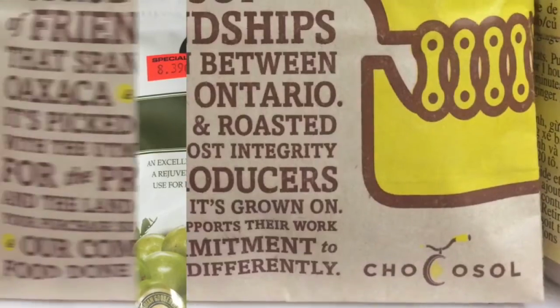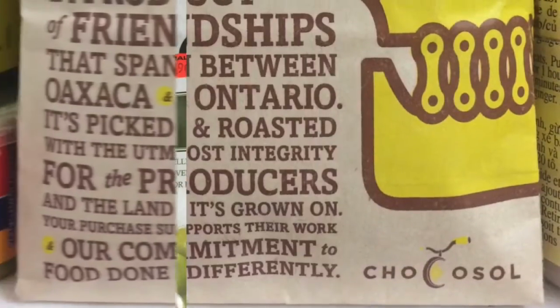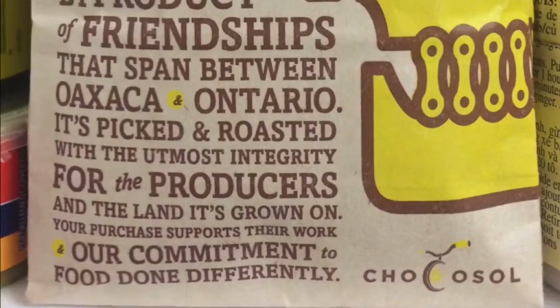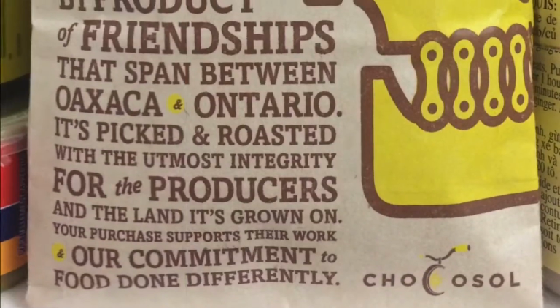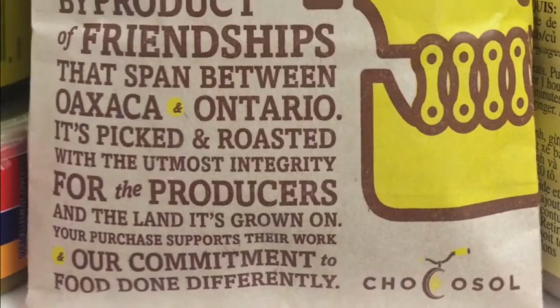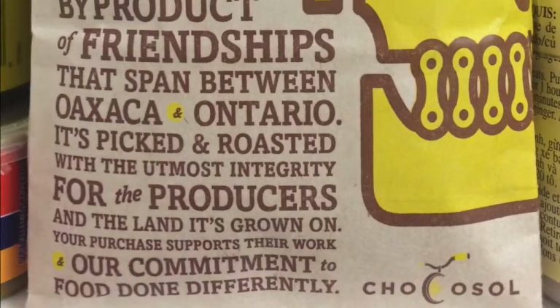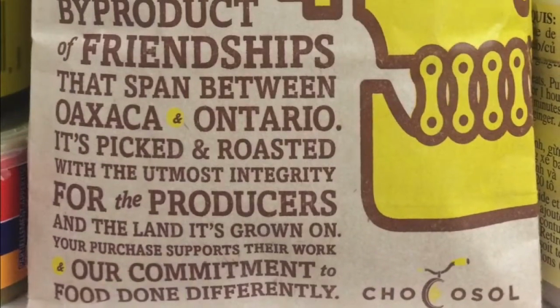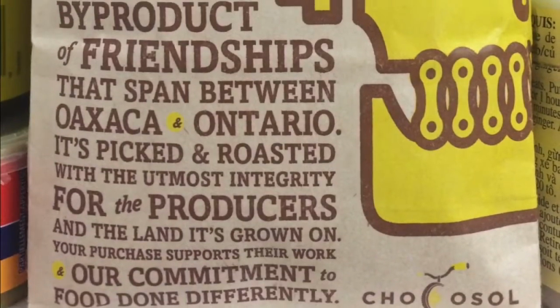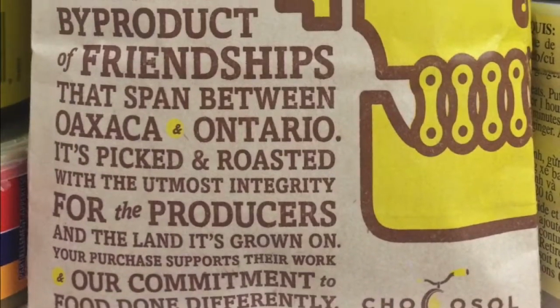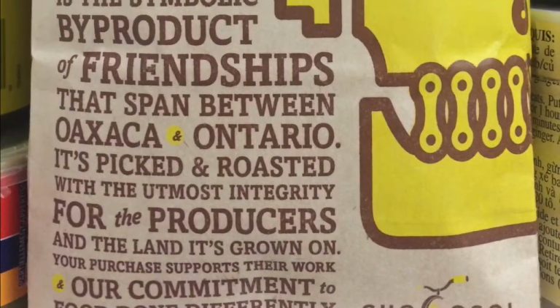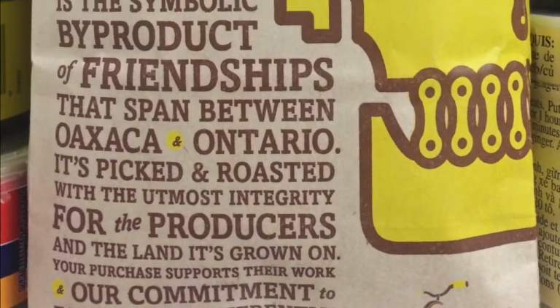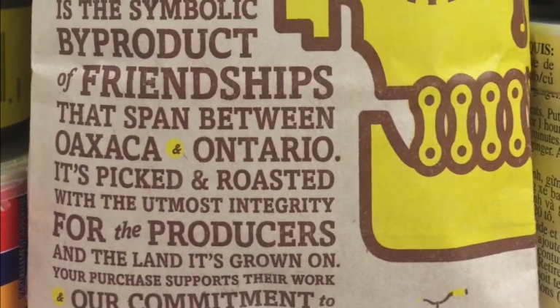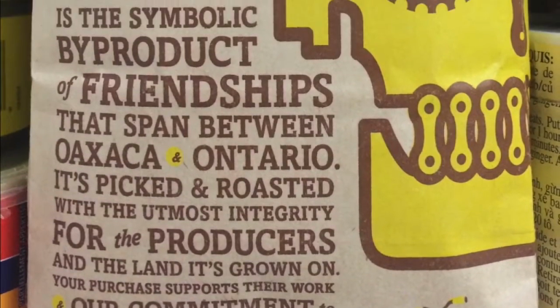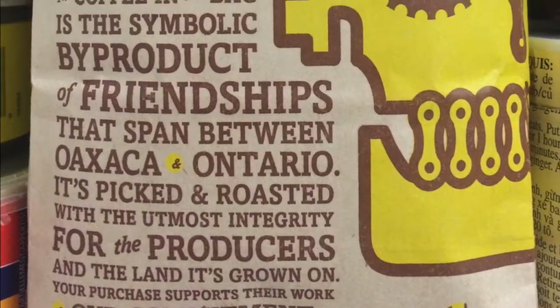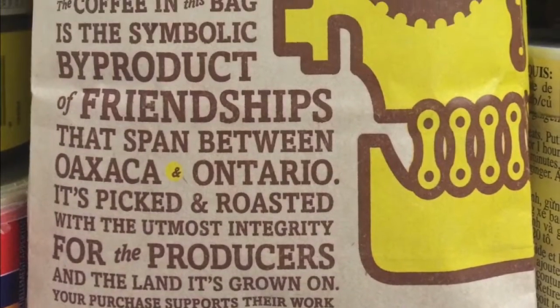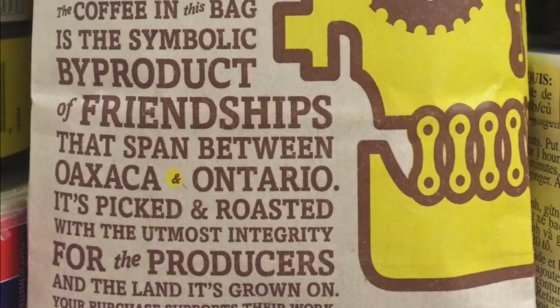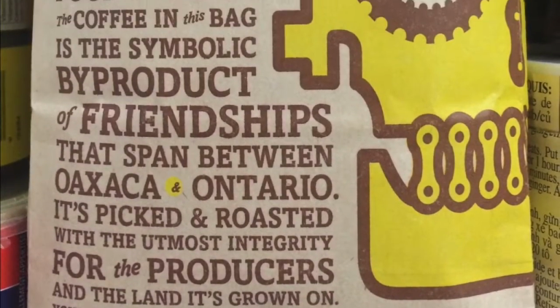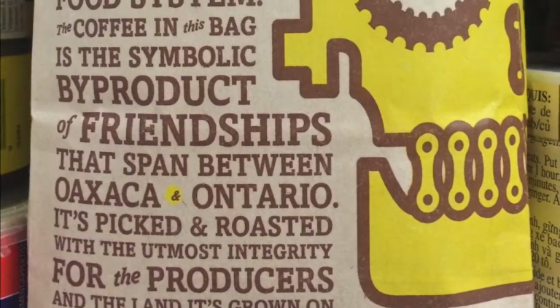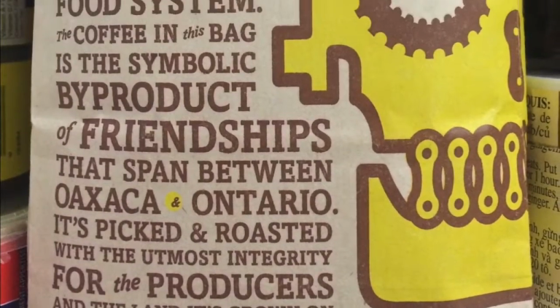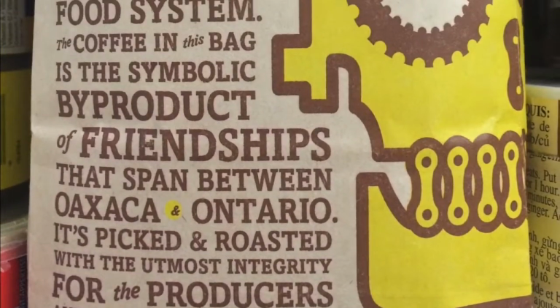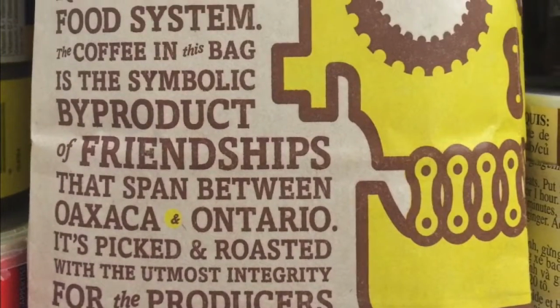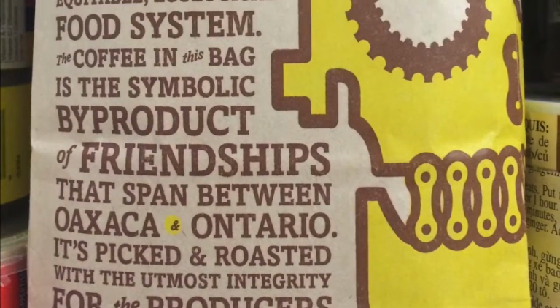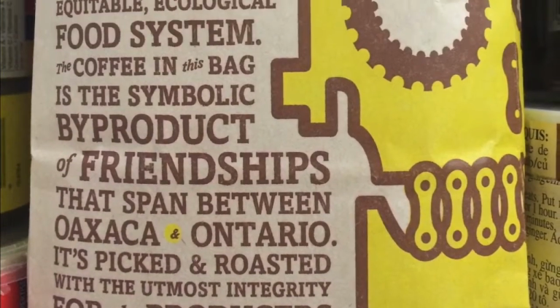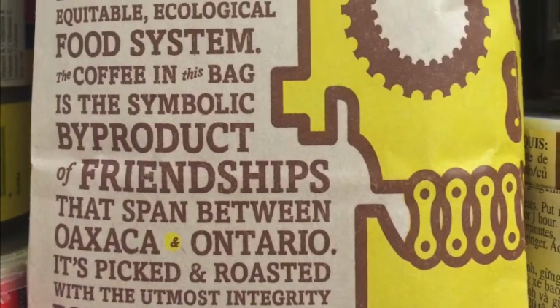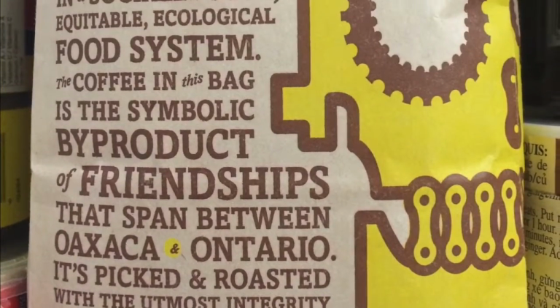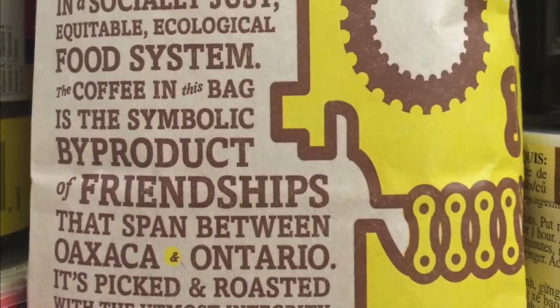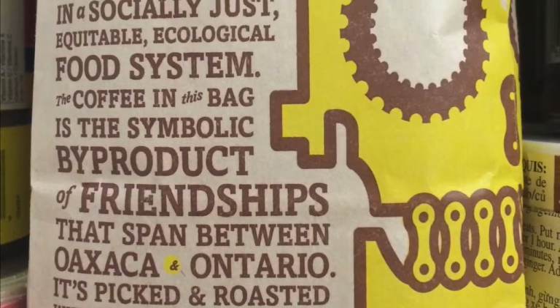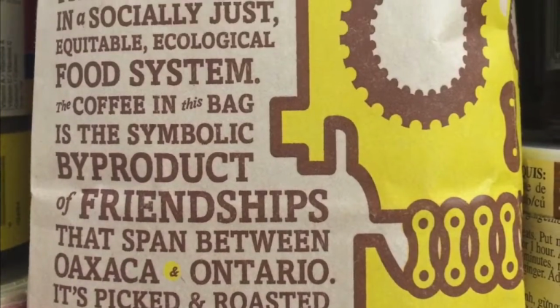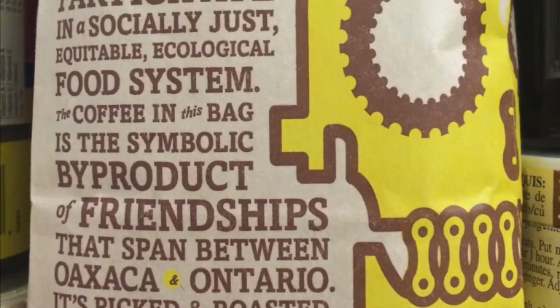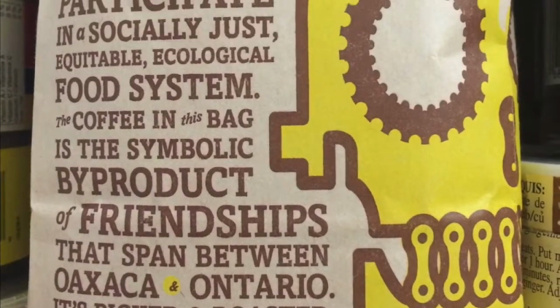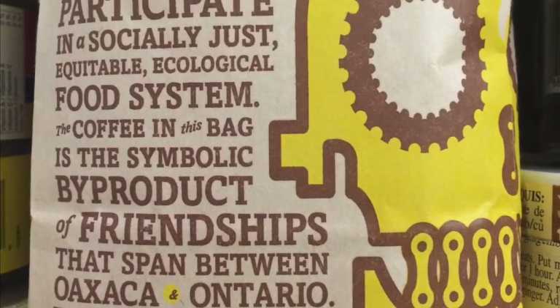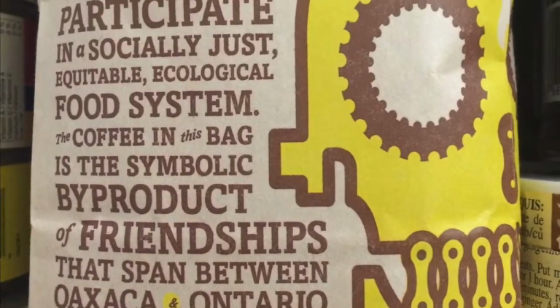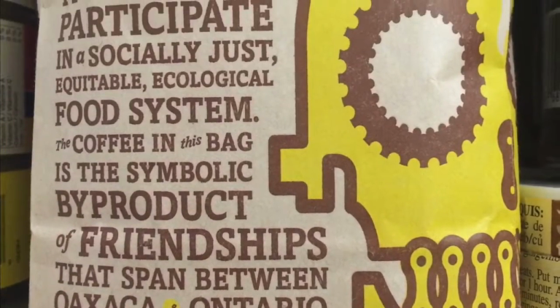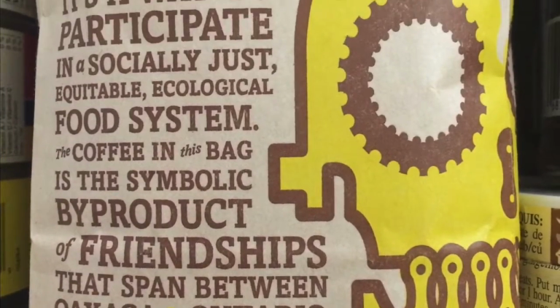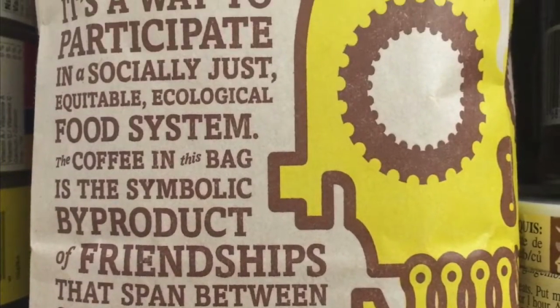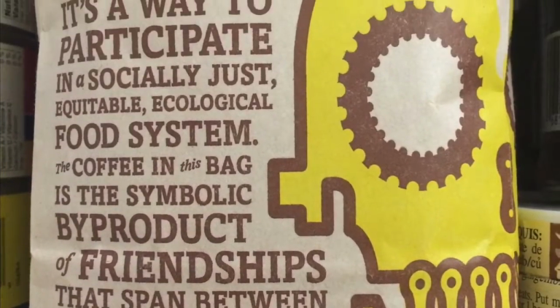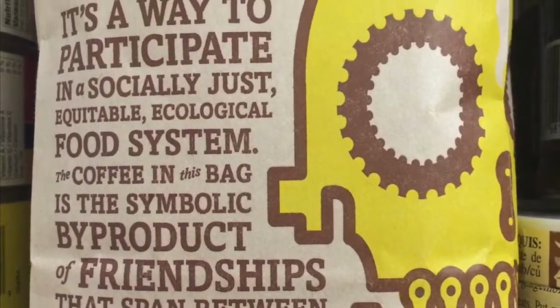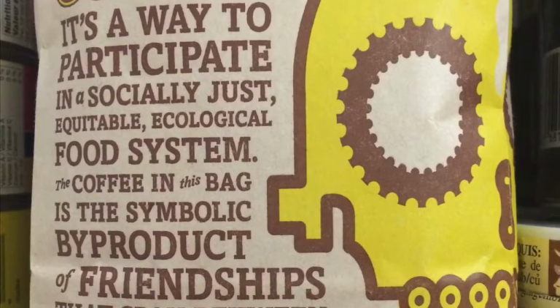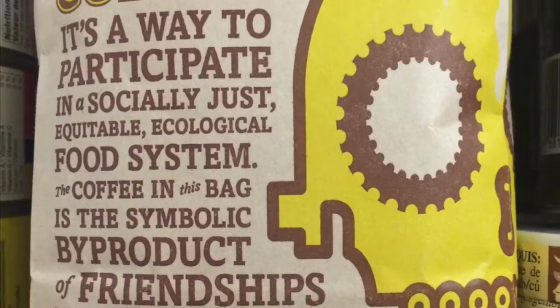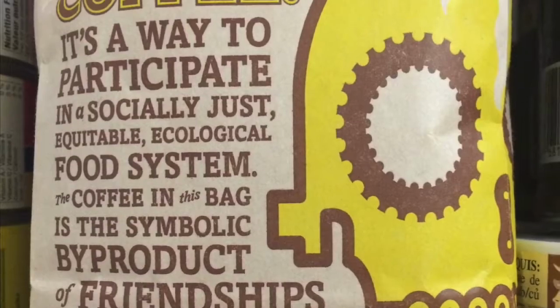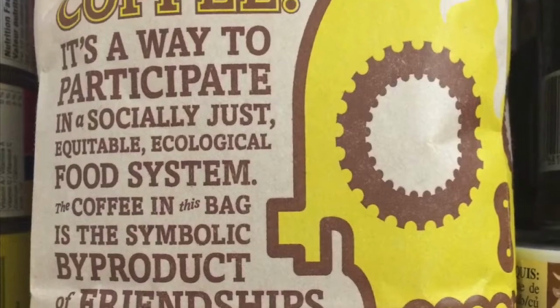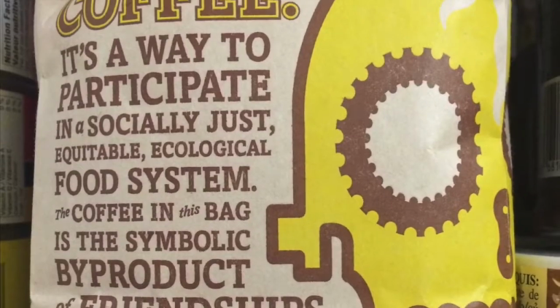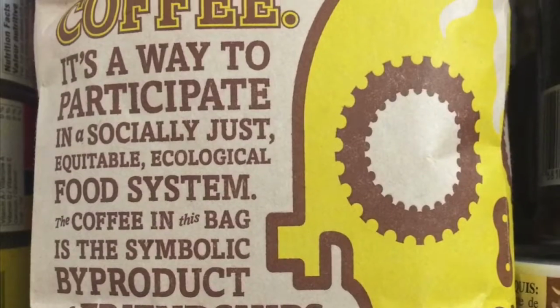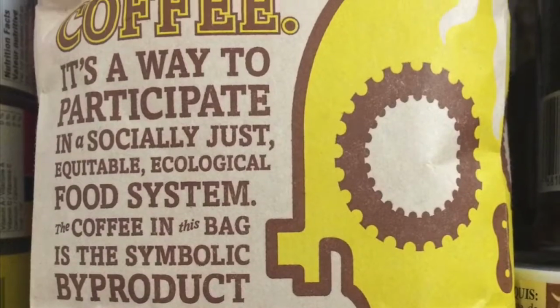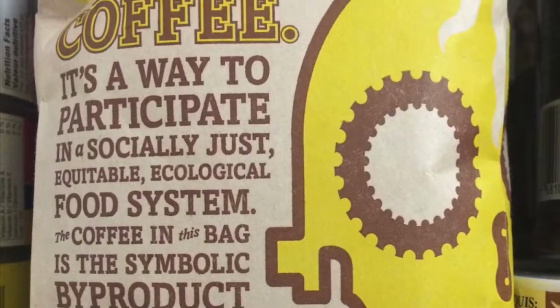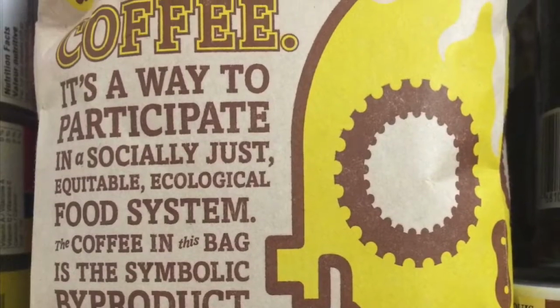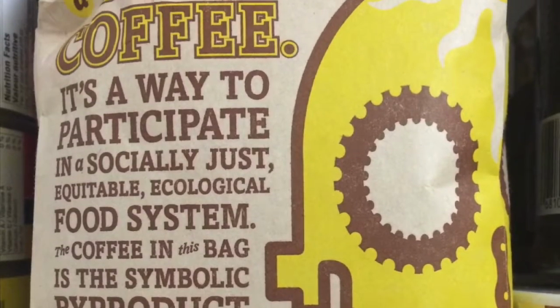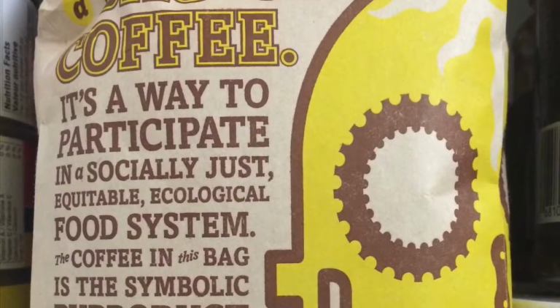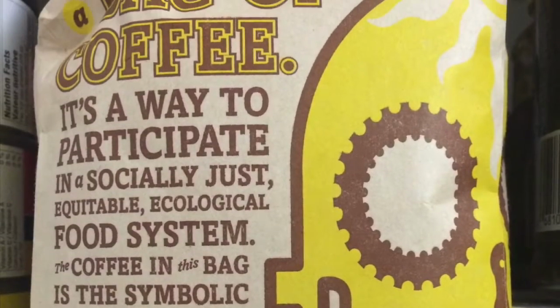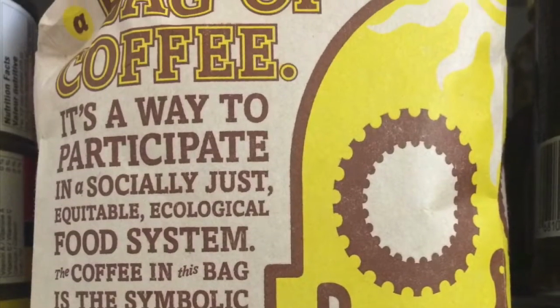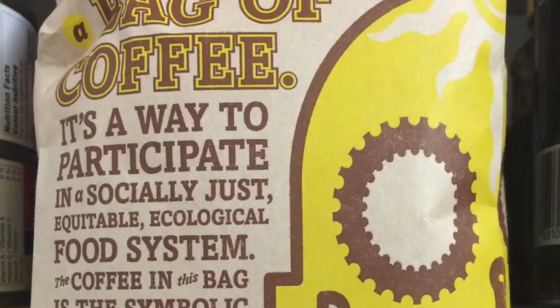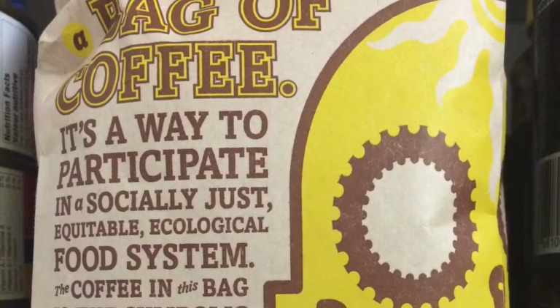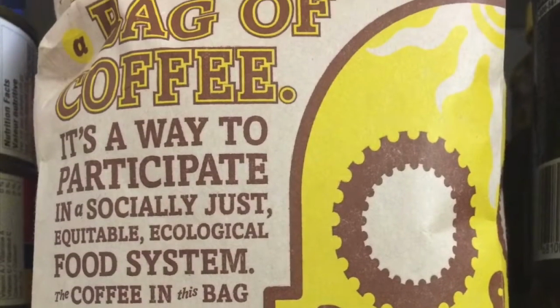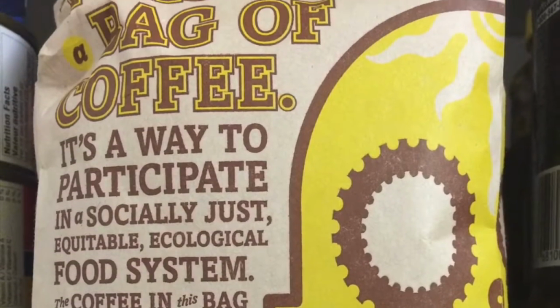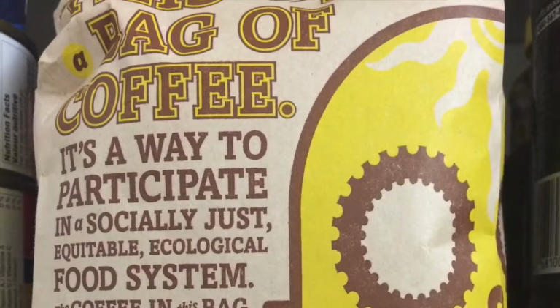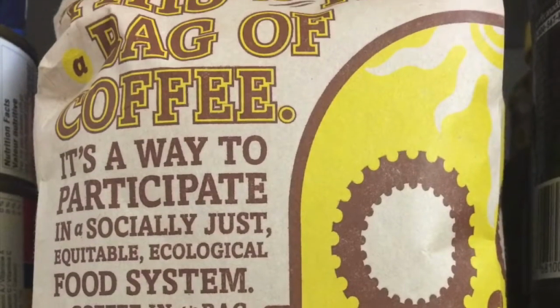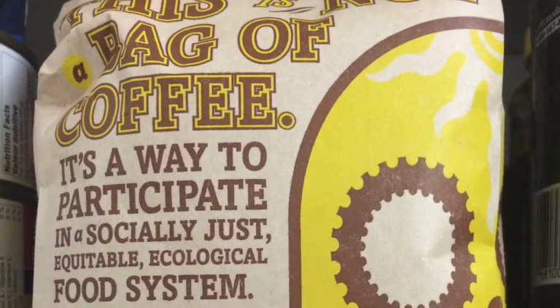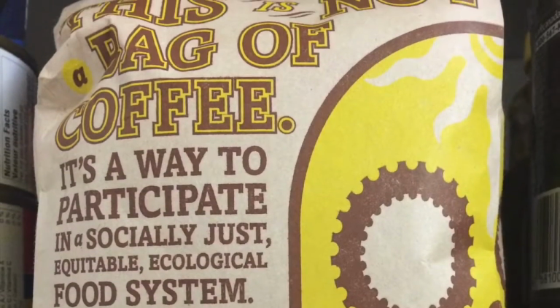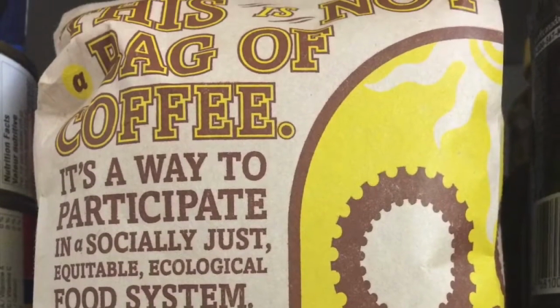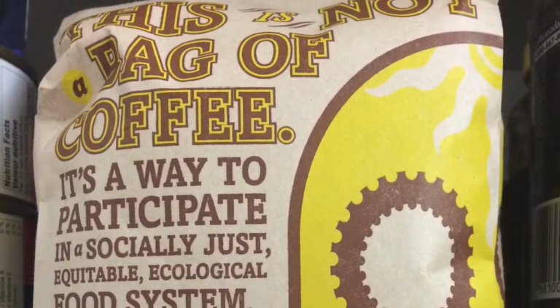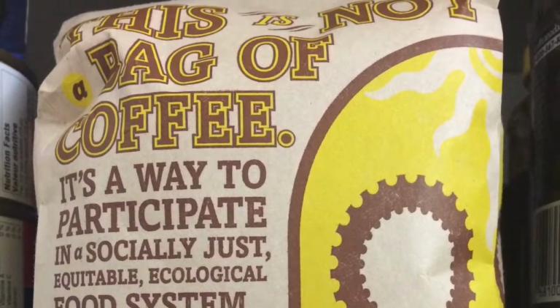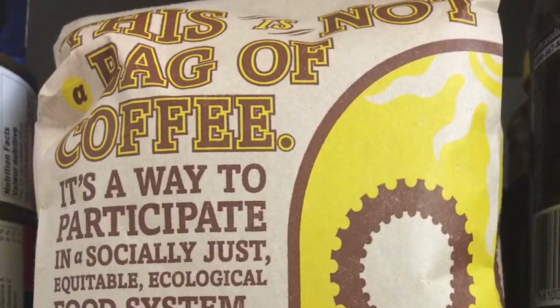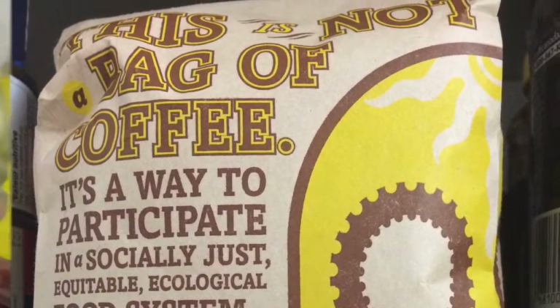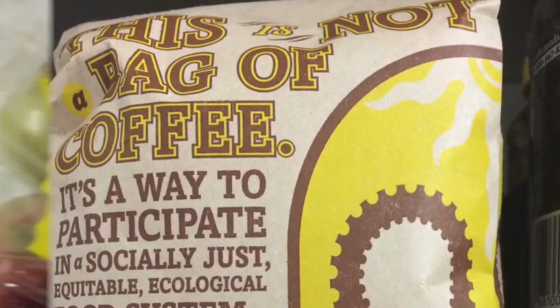I admit it, I love coffee and I wanted to try this one because of its pretty packaging. I have no excuses for this except that it is my soul food.